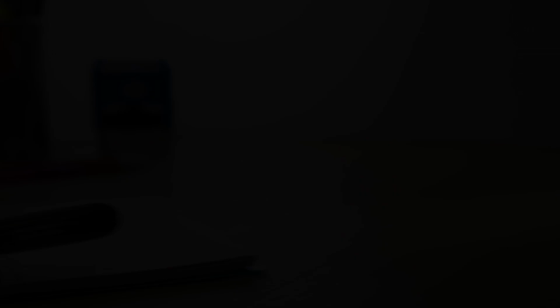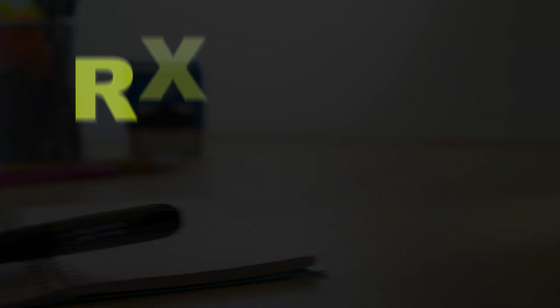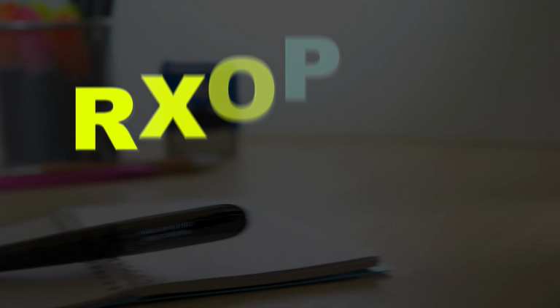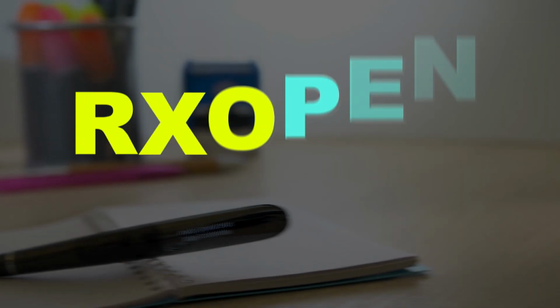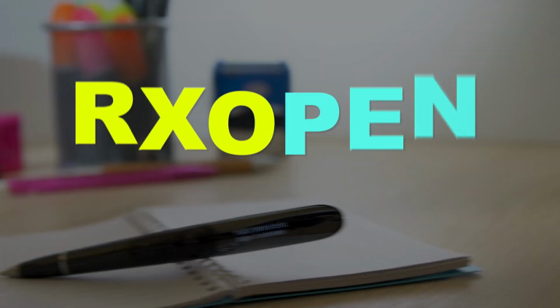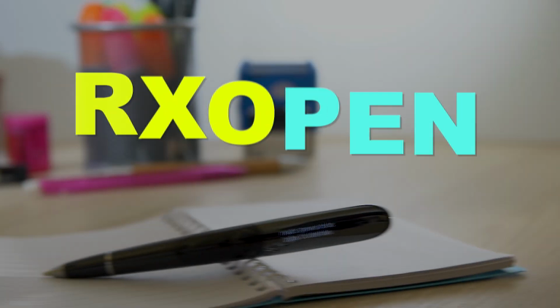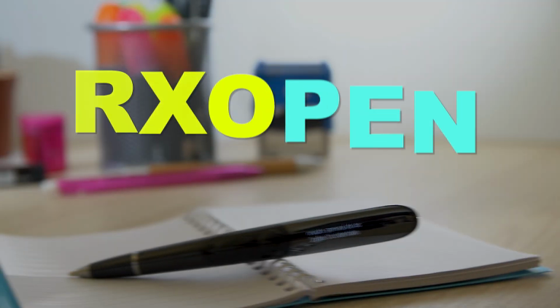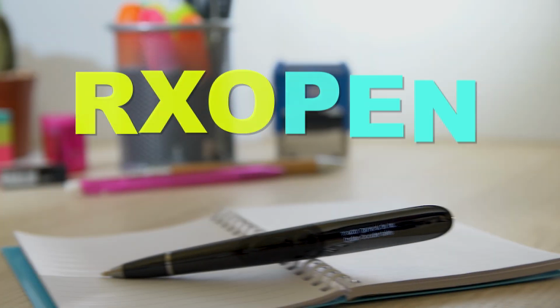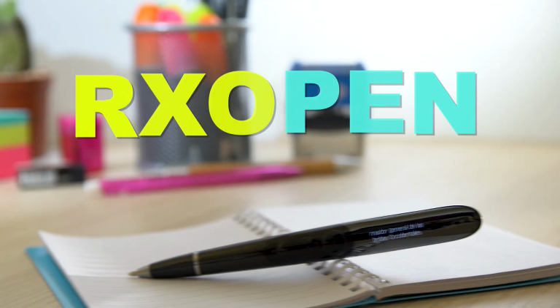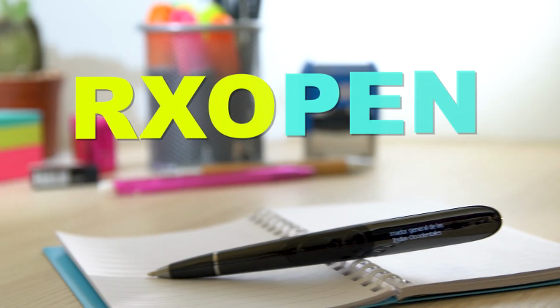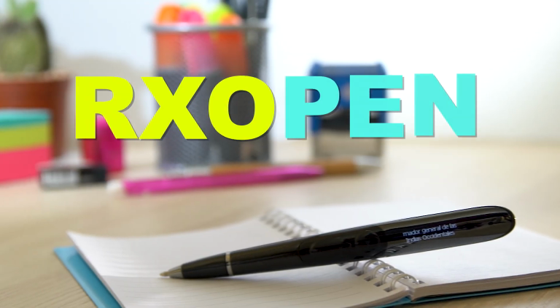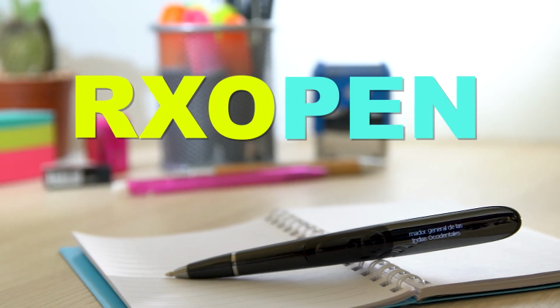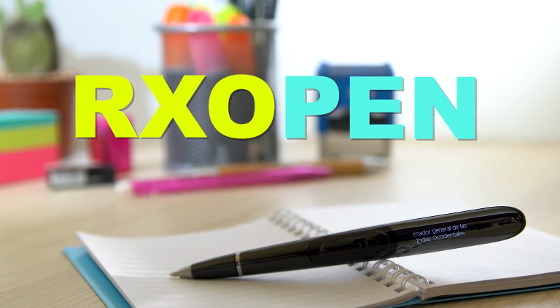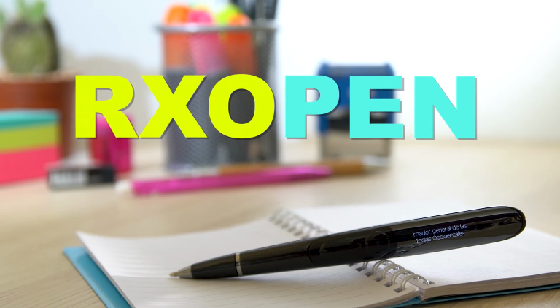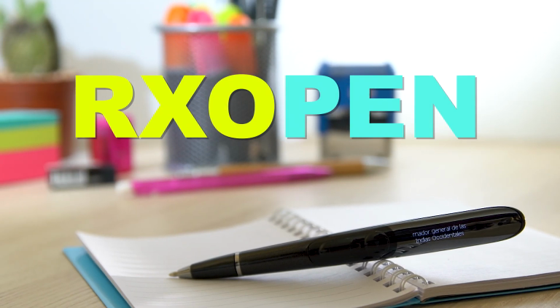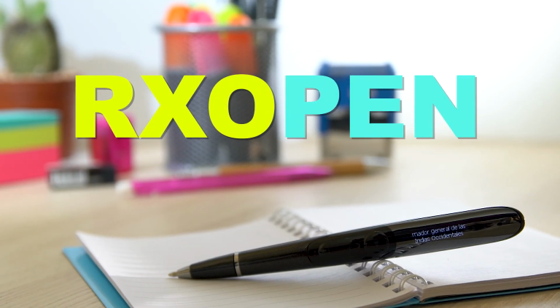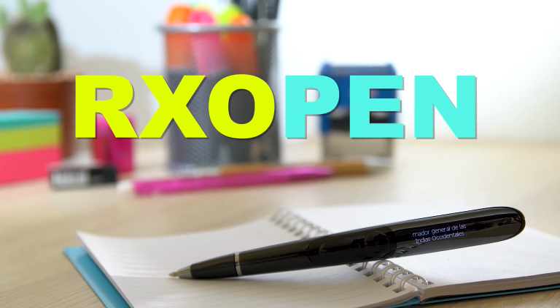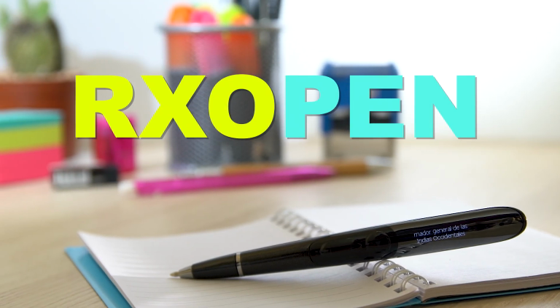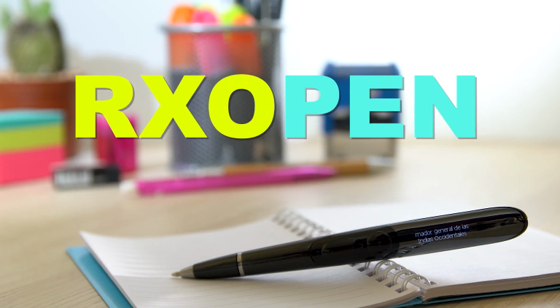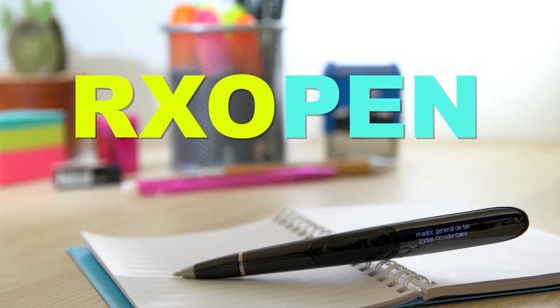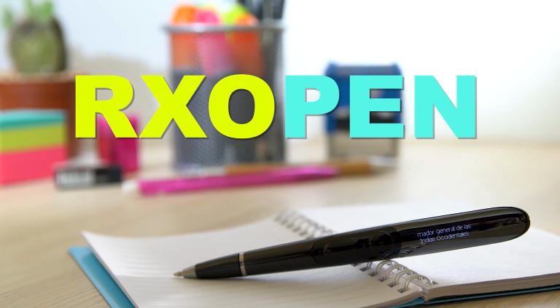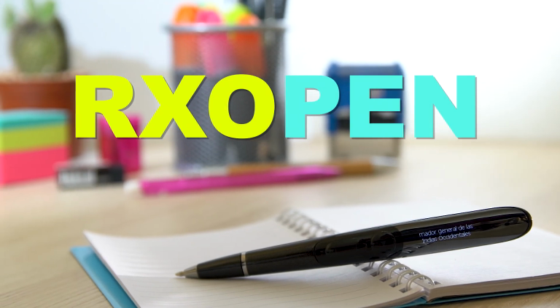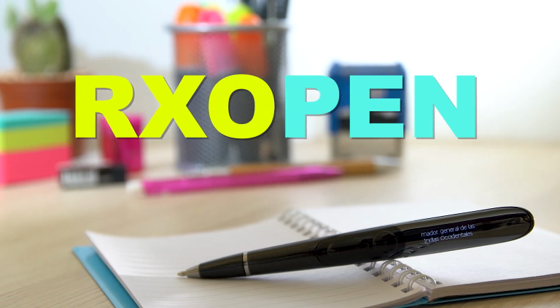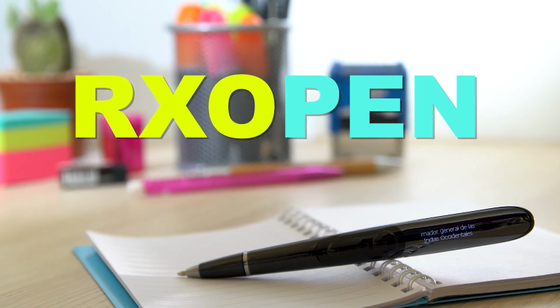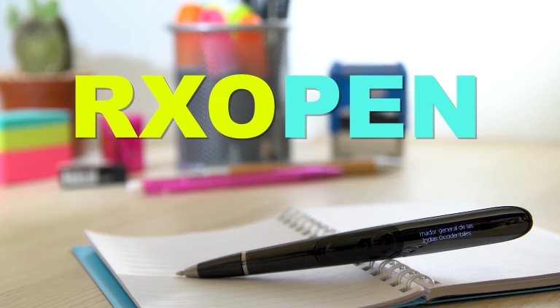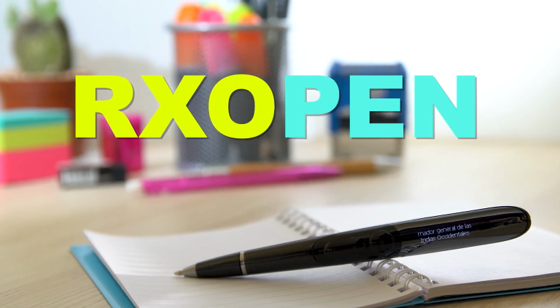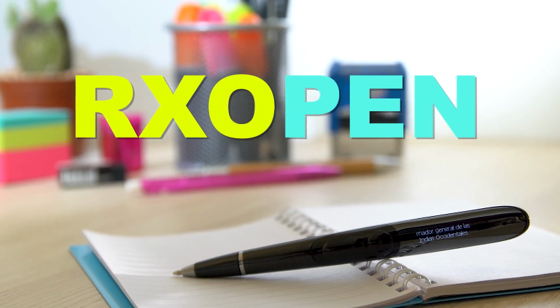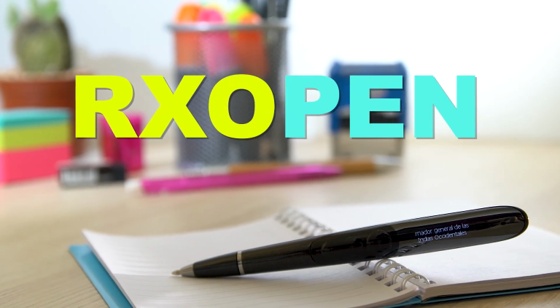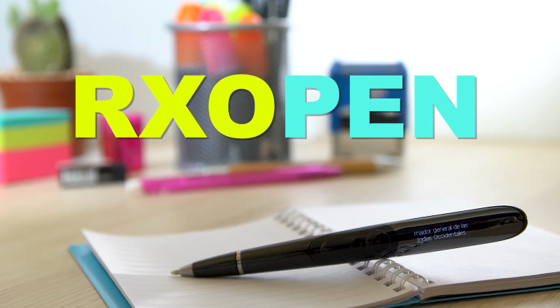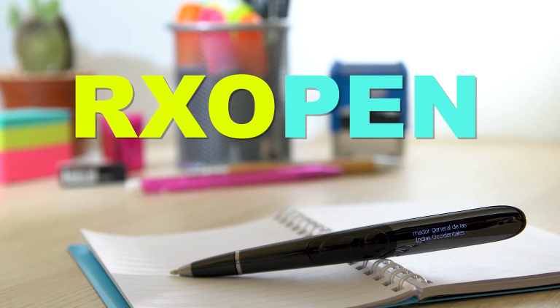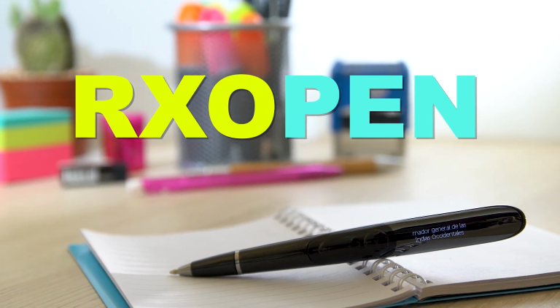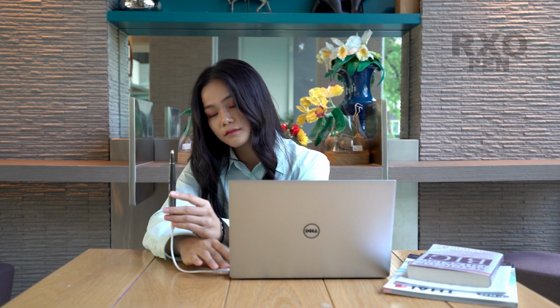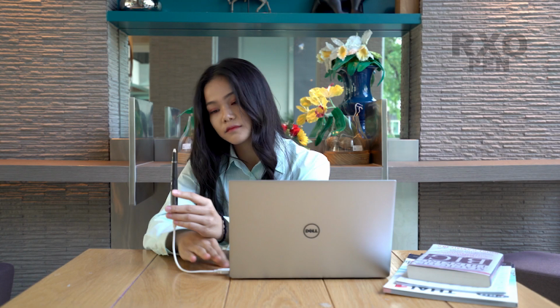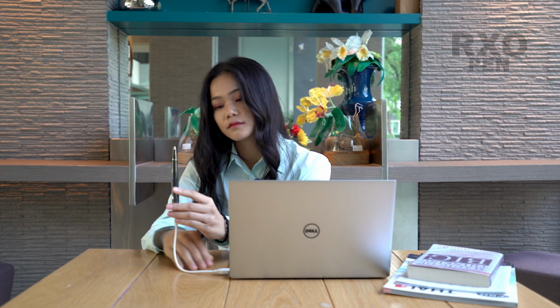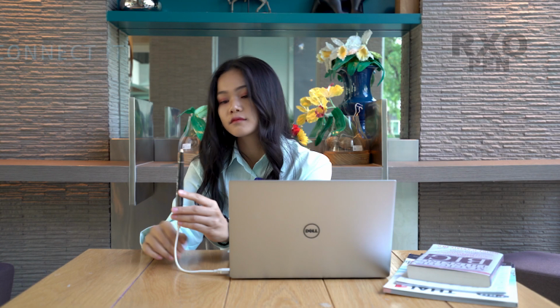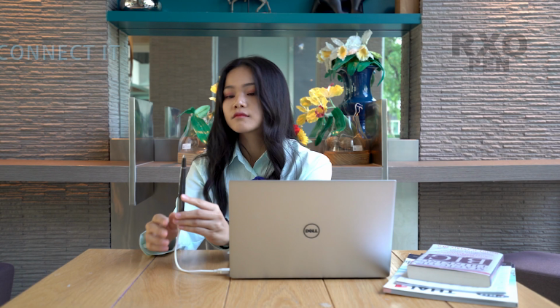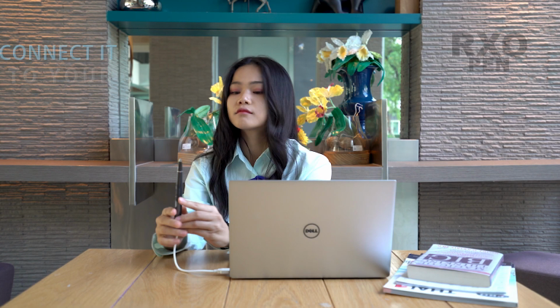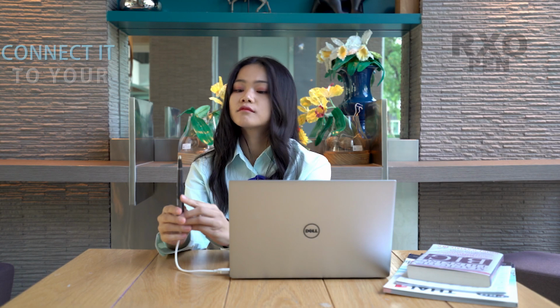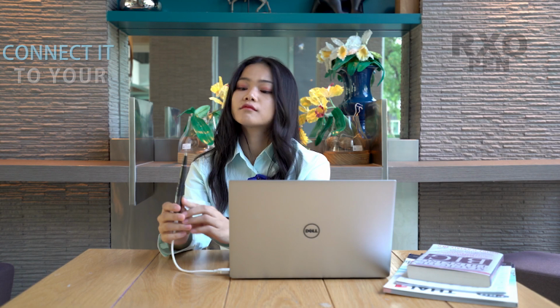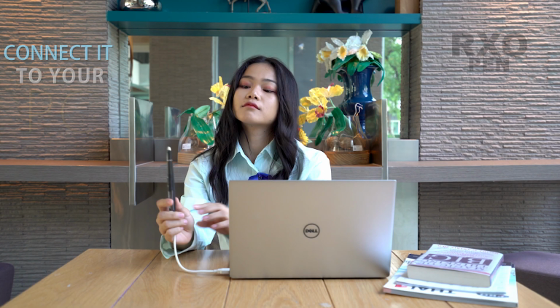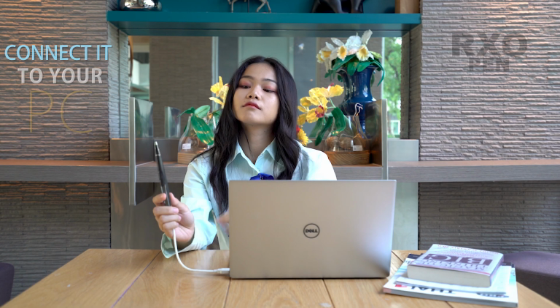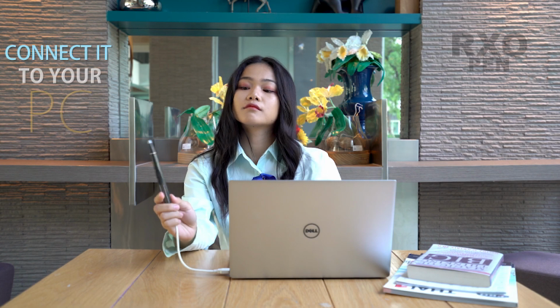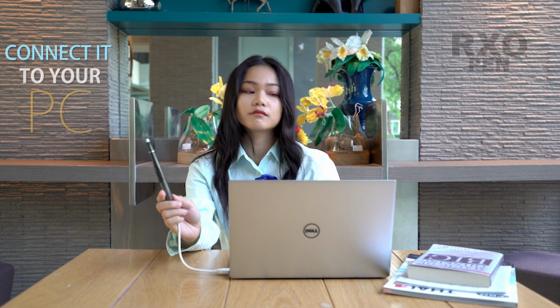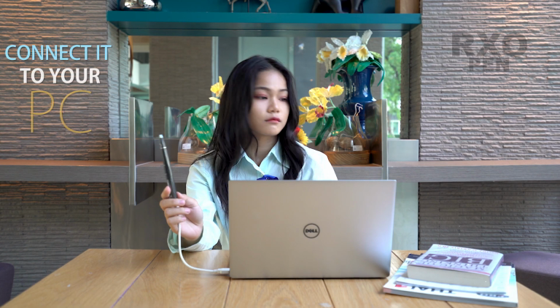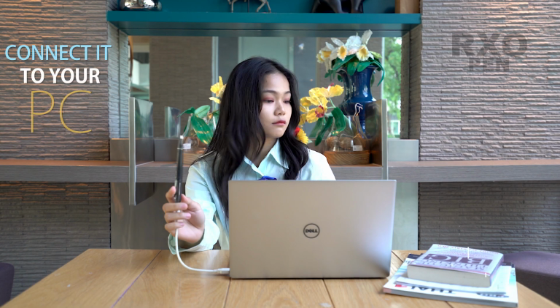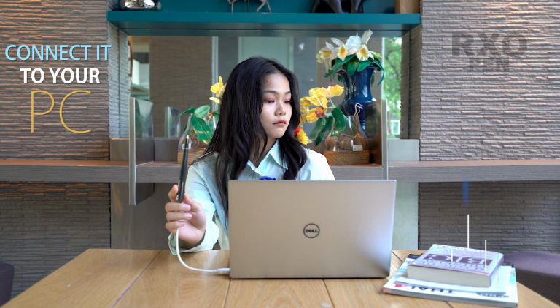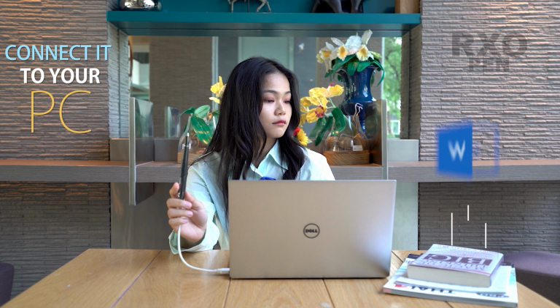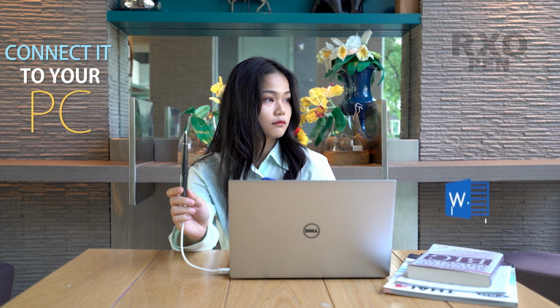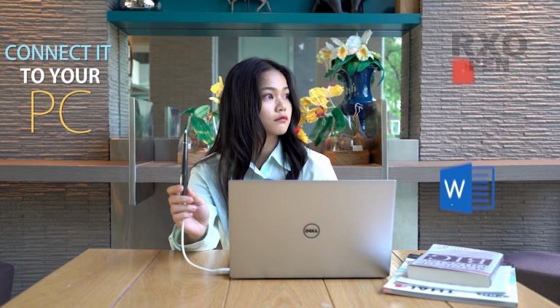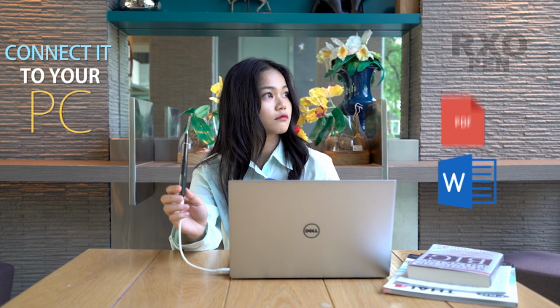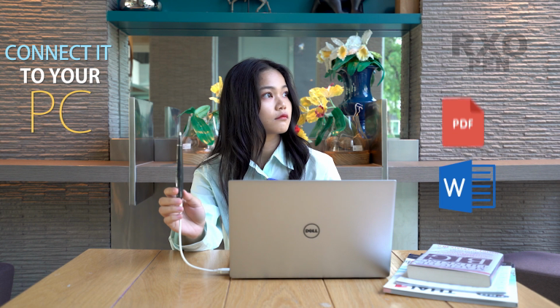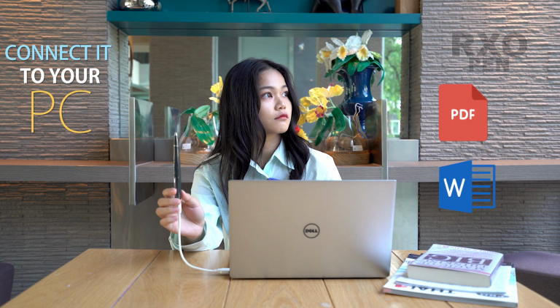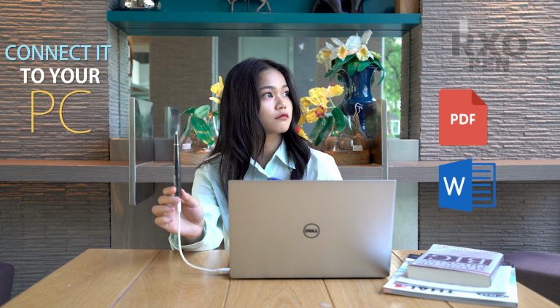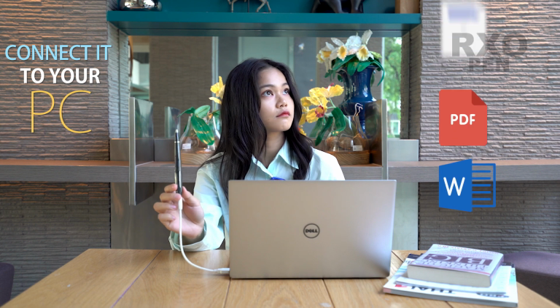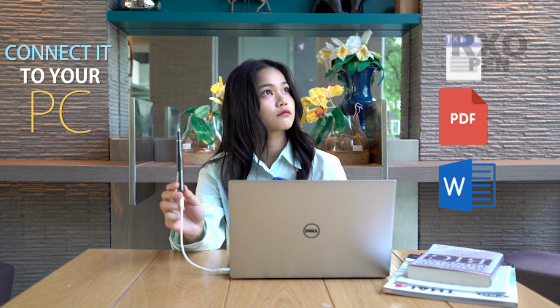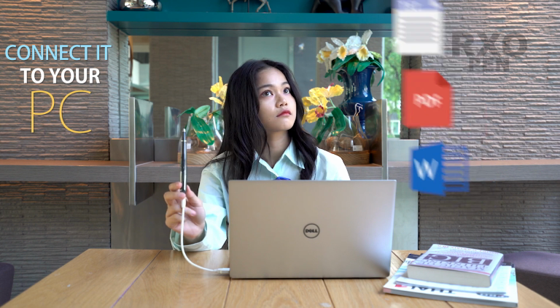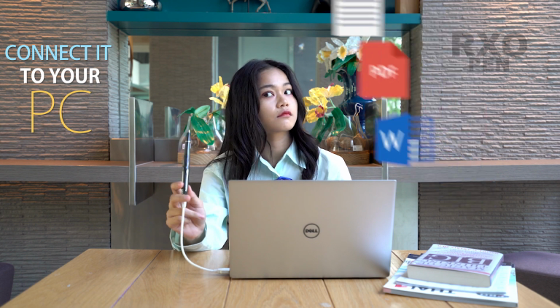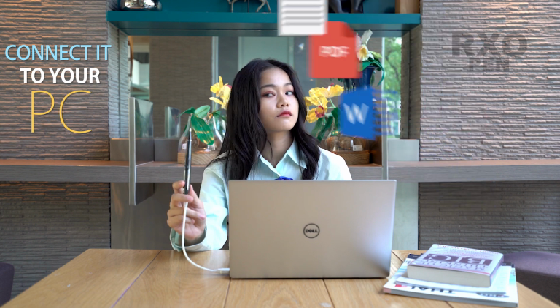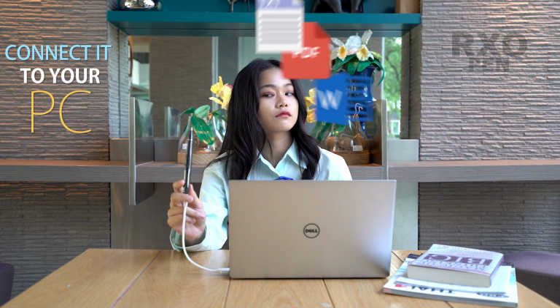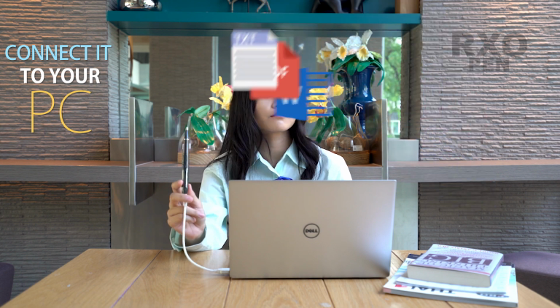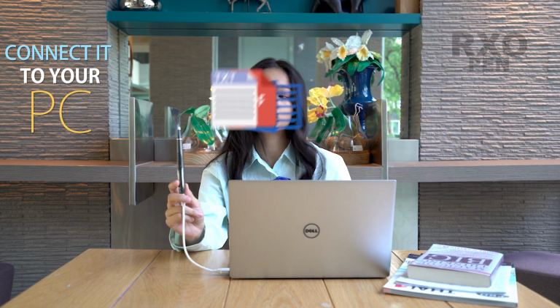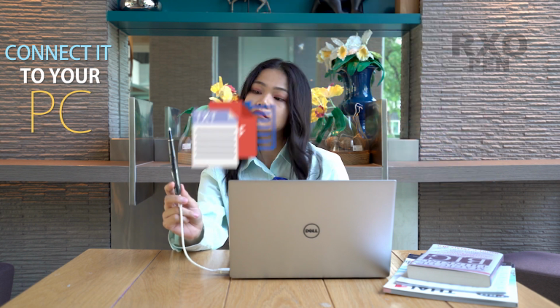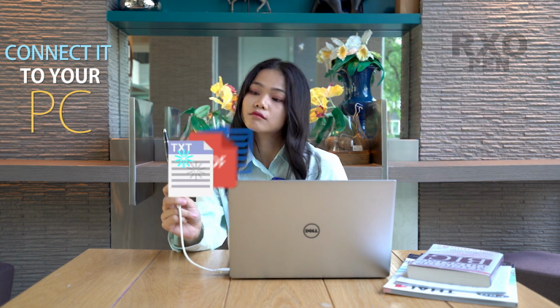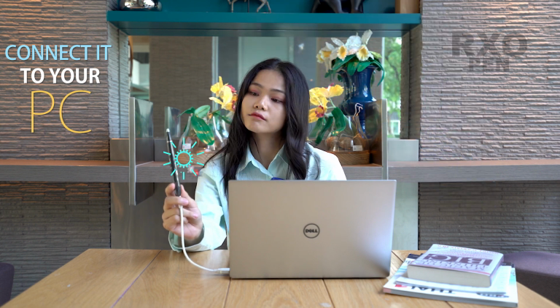RxO Pen, the best products for students. You can easily transfer your documents, Word, PDF, and text files into the pen.